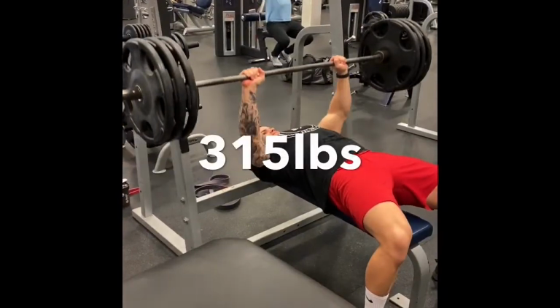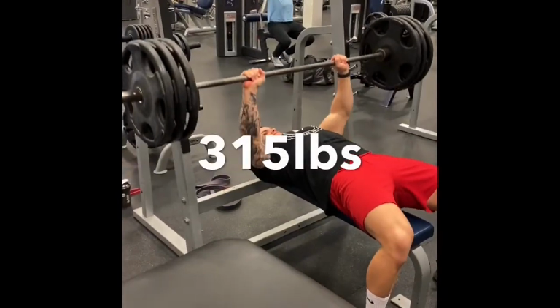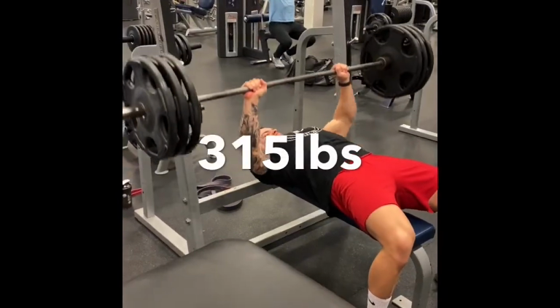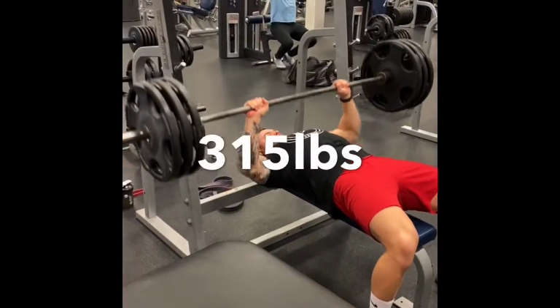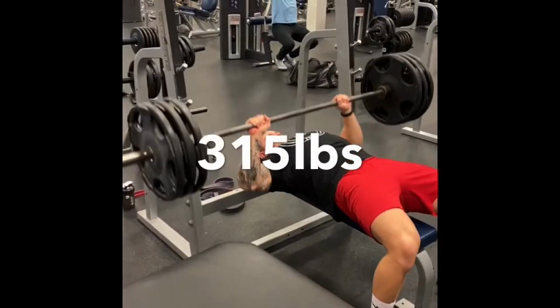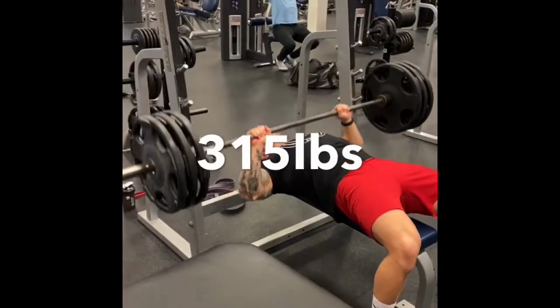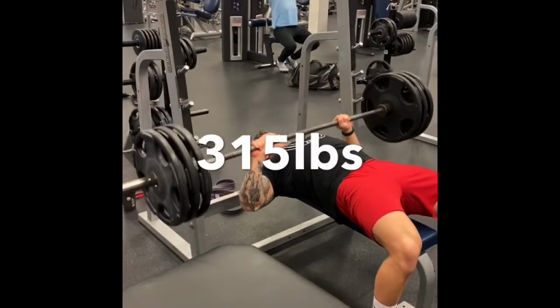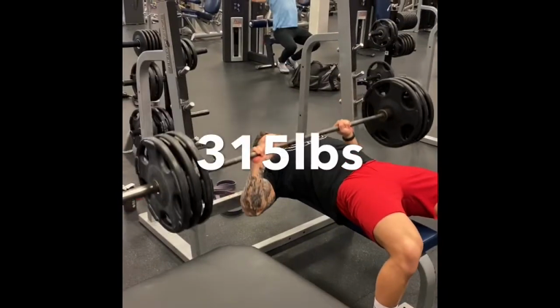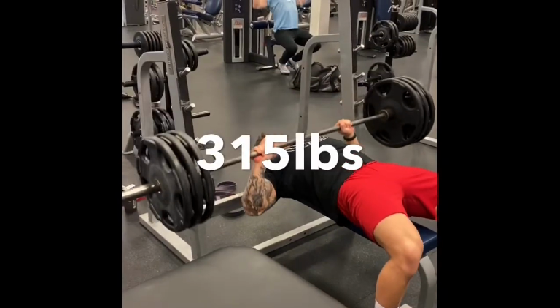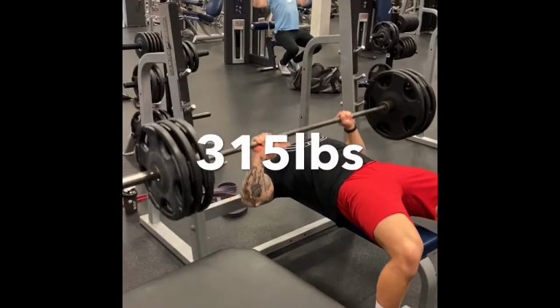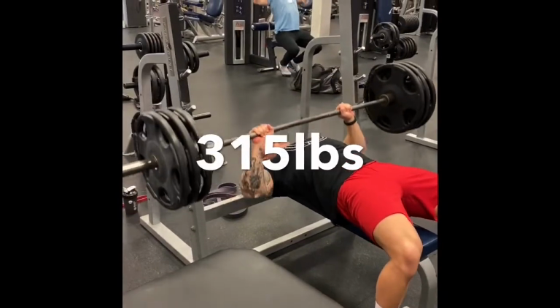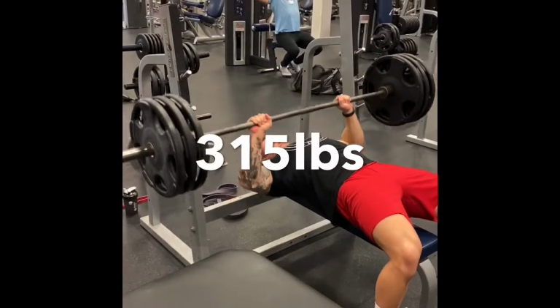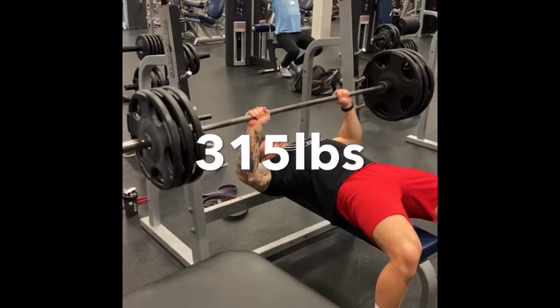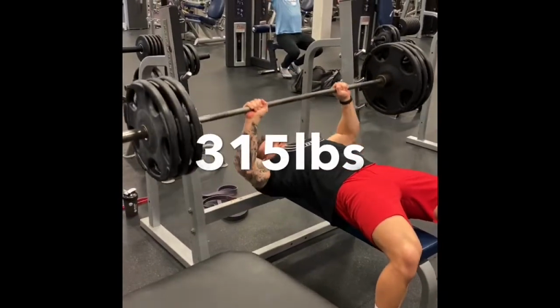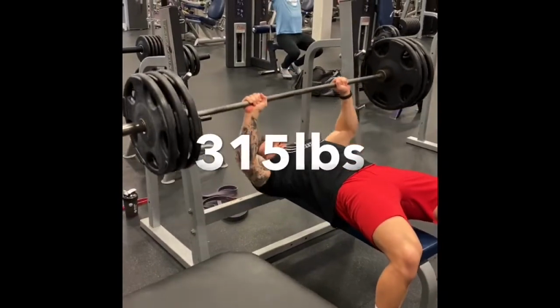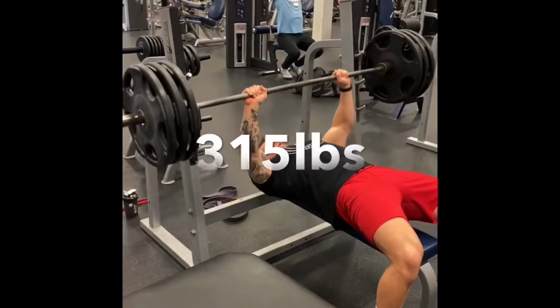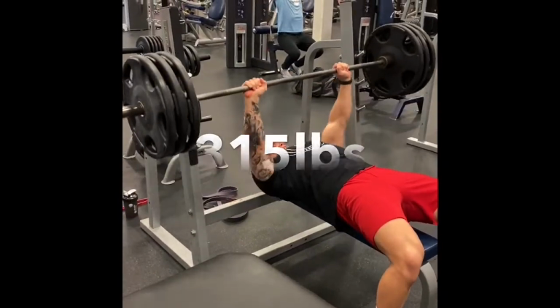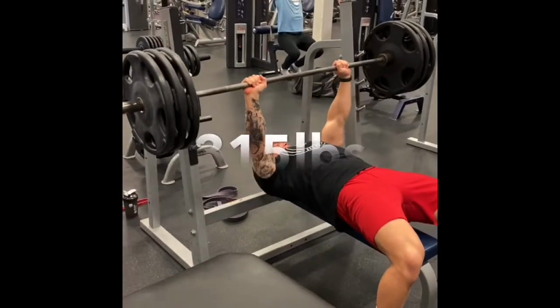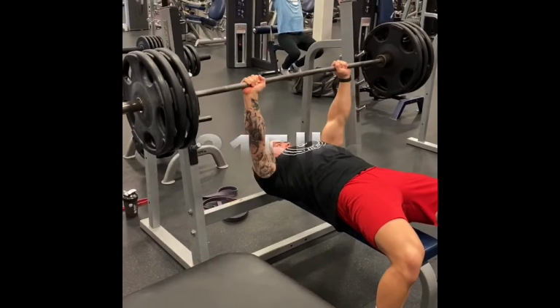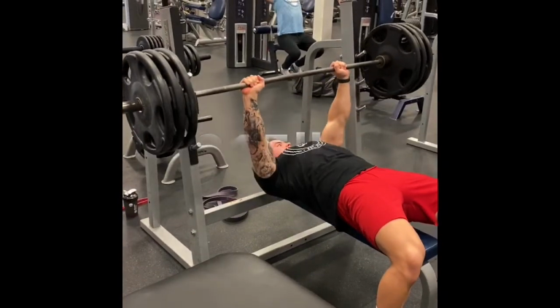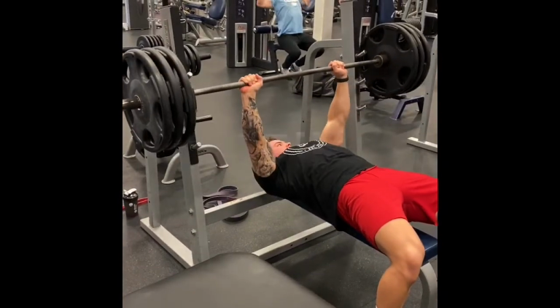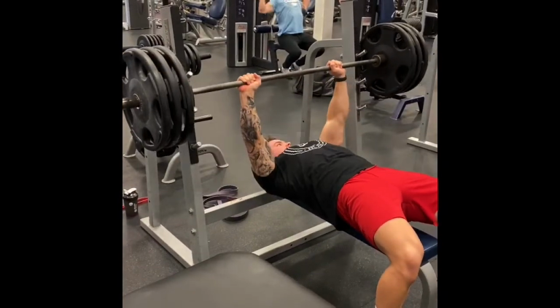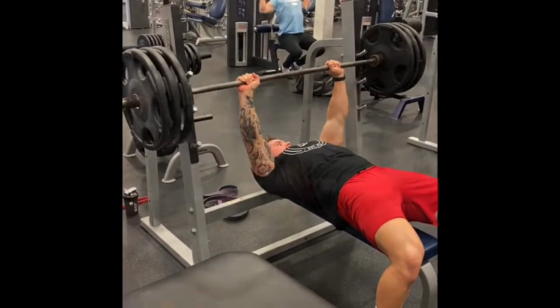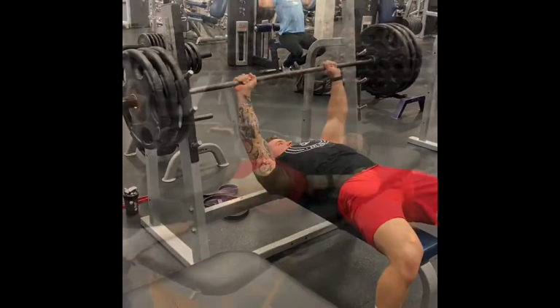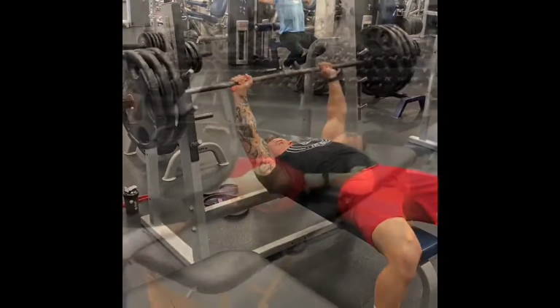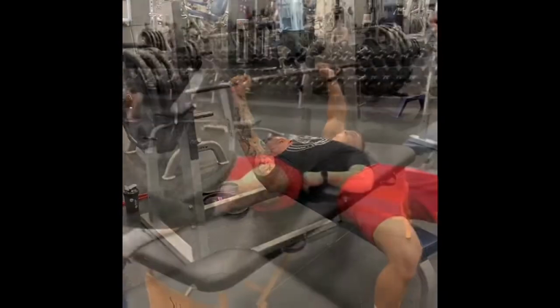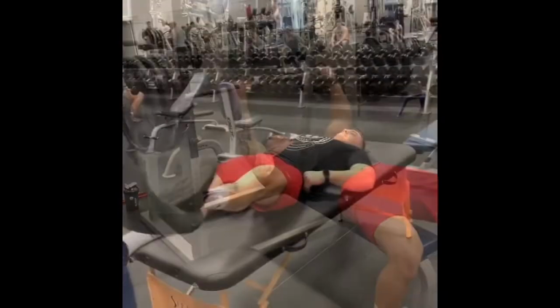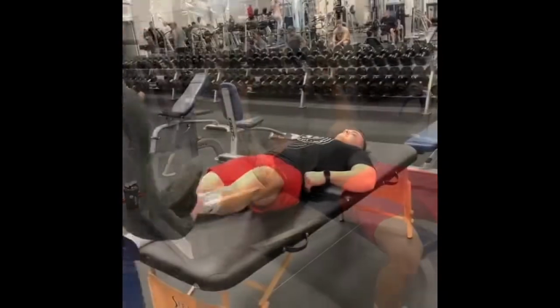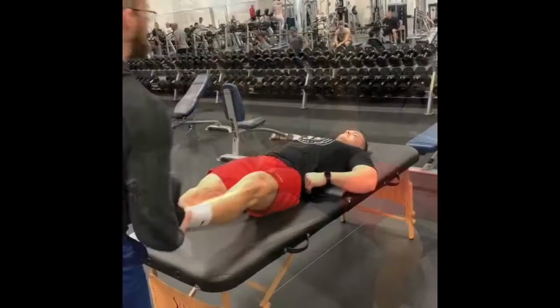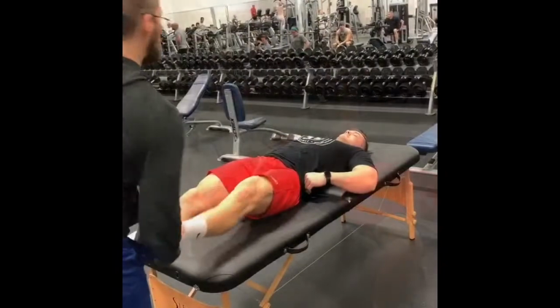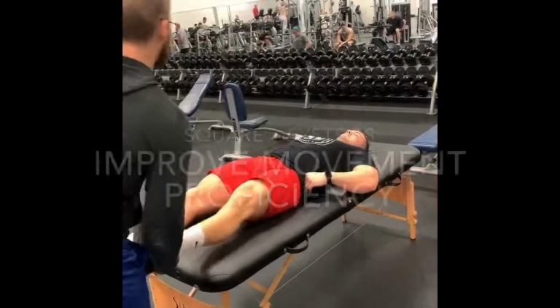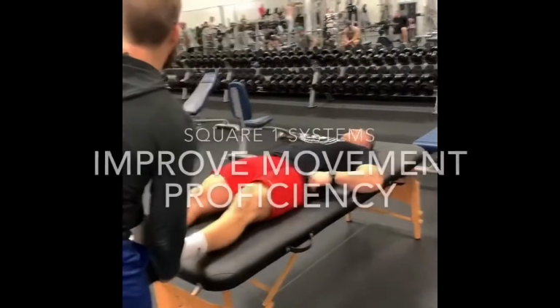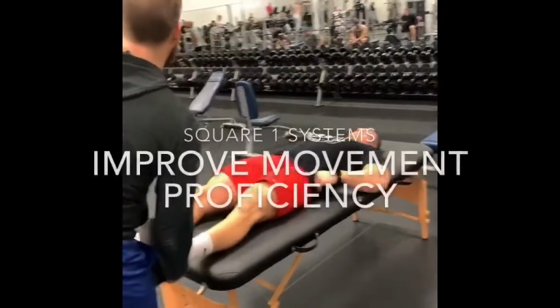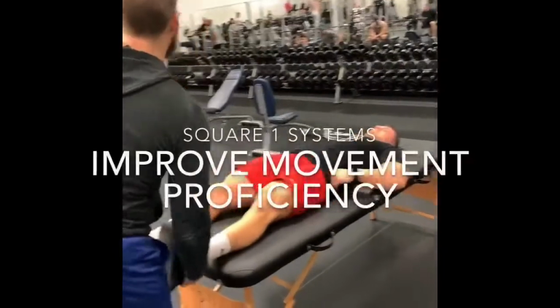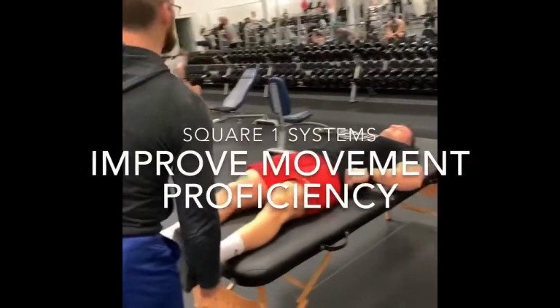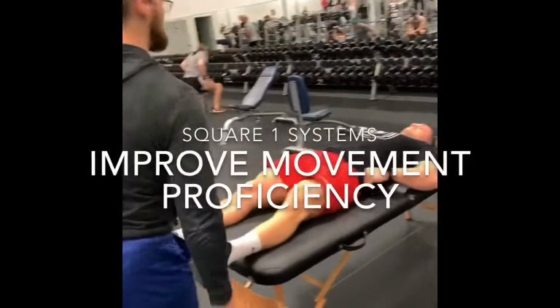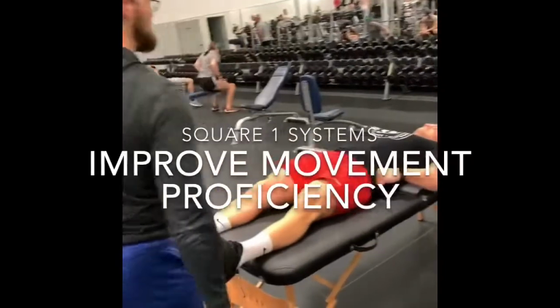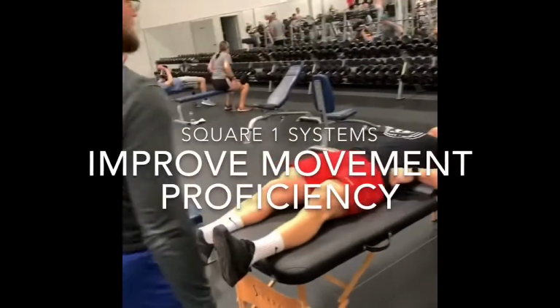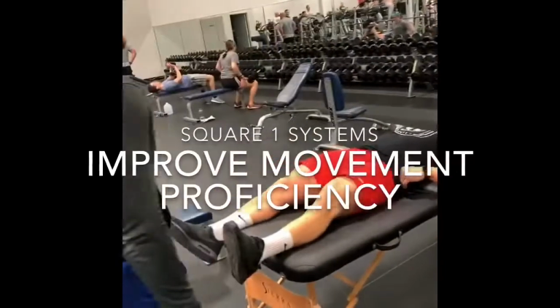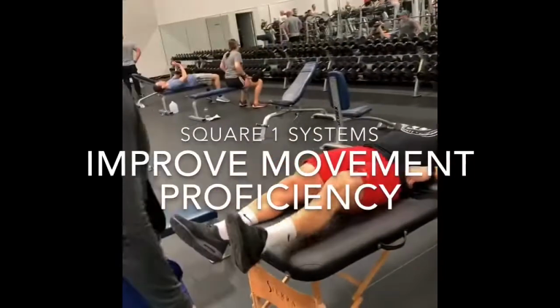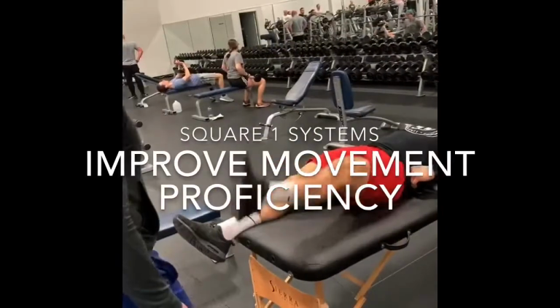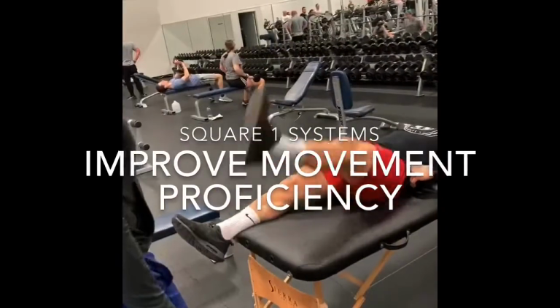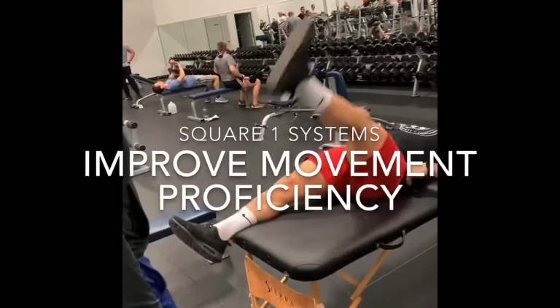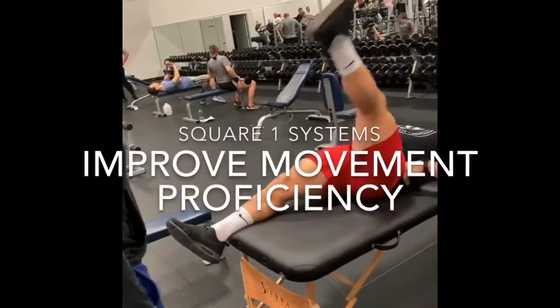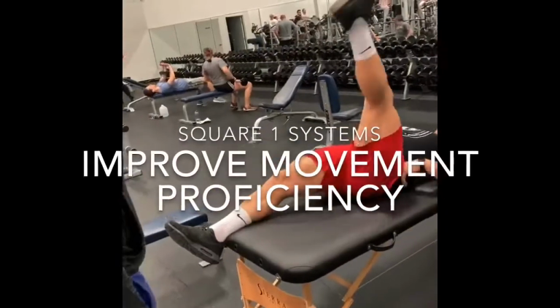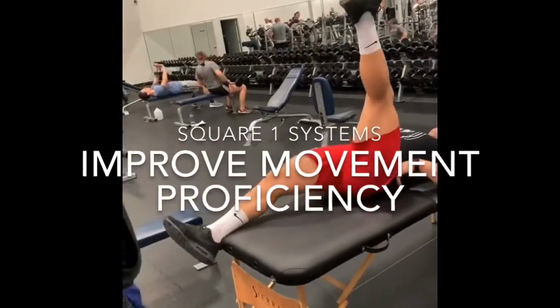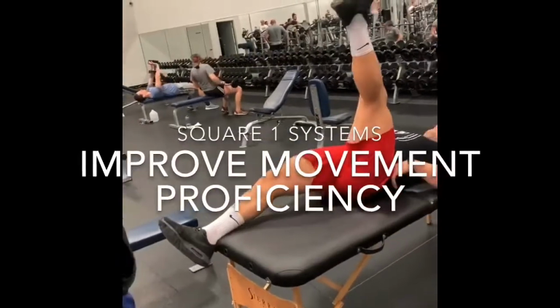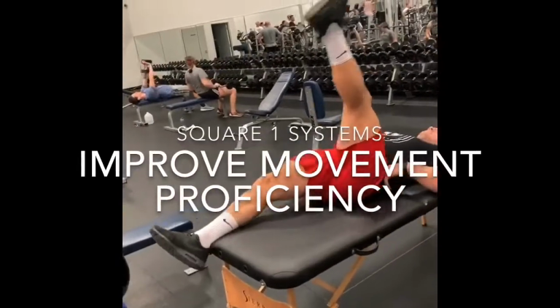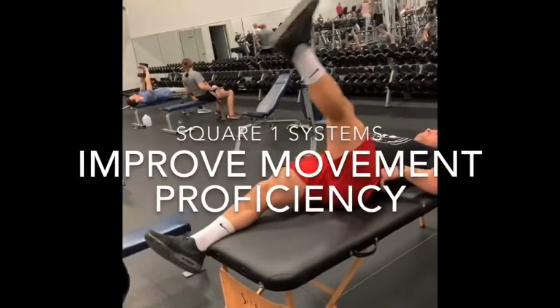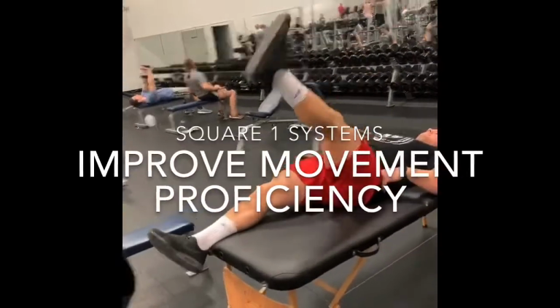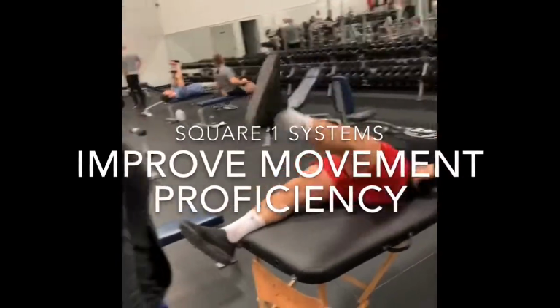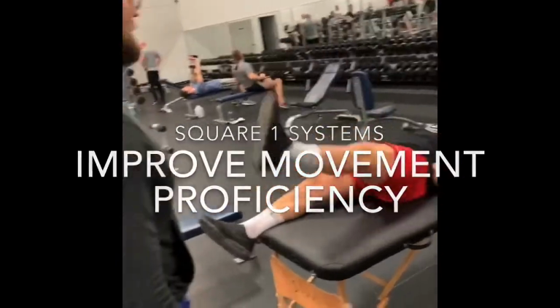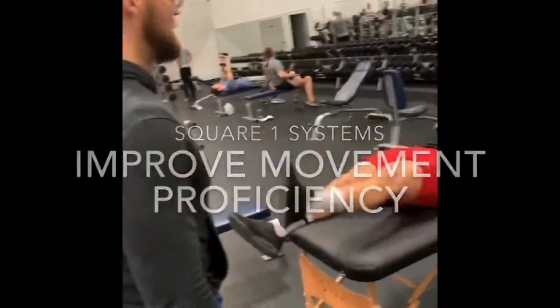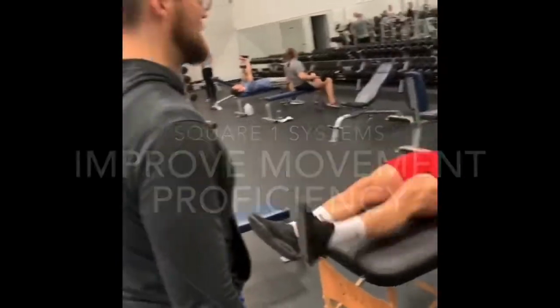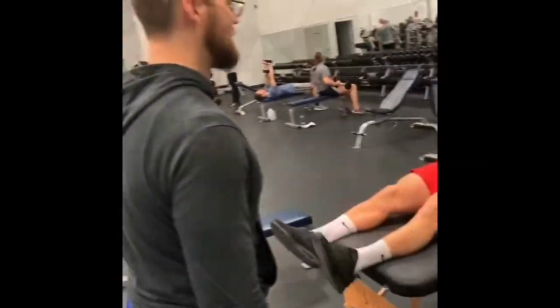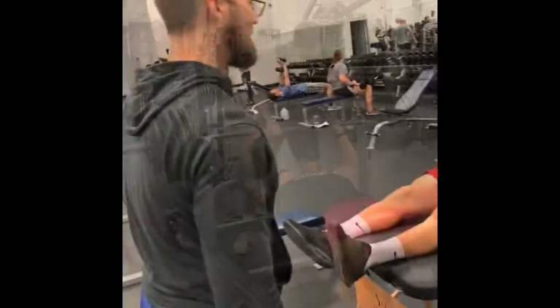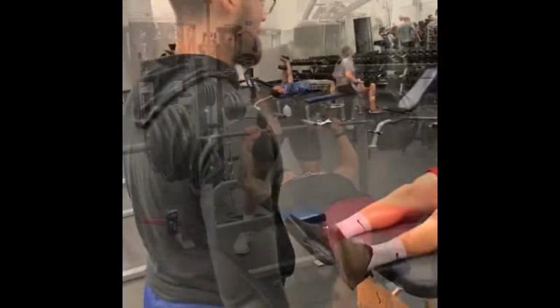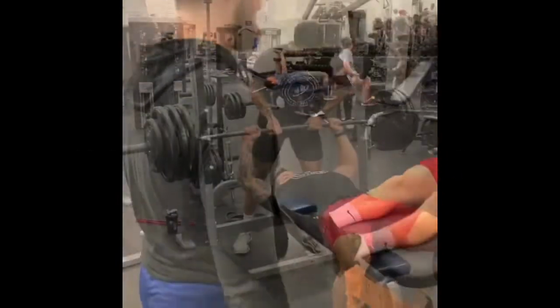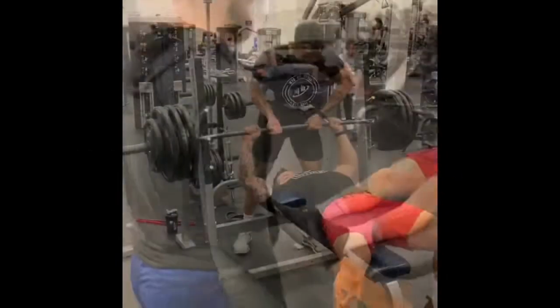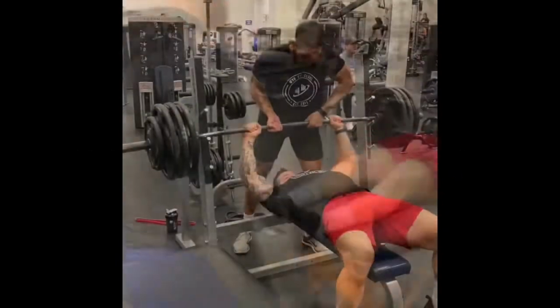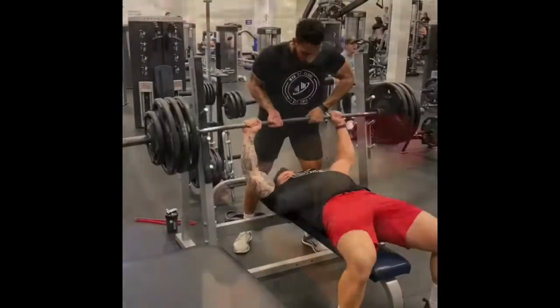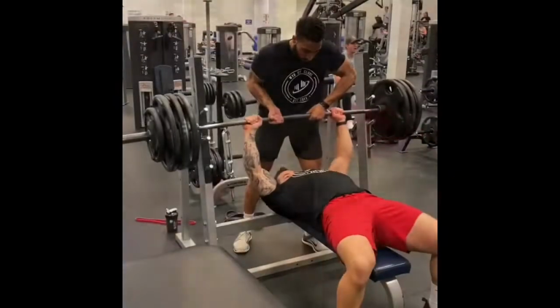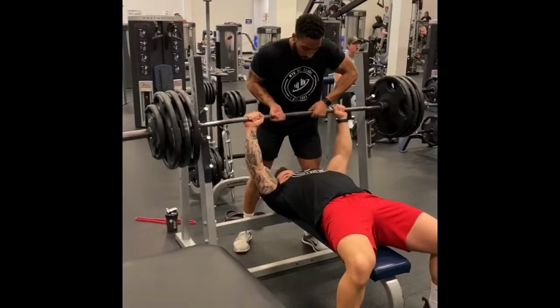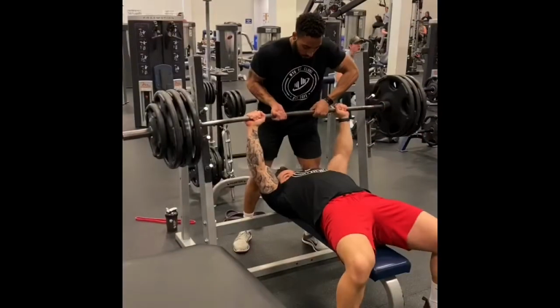This is pertinent for your athletes, but also for everyday individuals looking to improve quality of life and everyday function with activities.